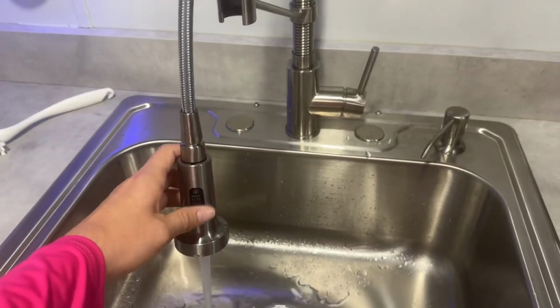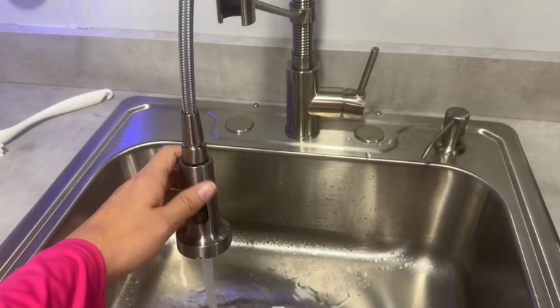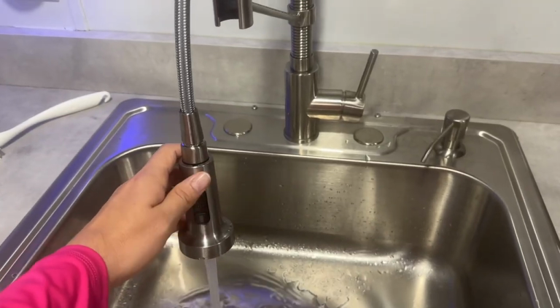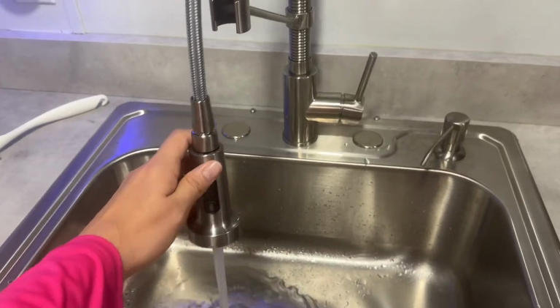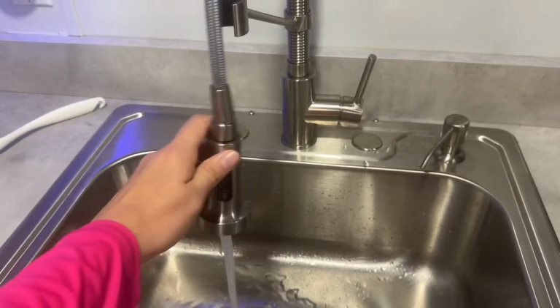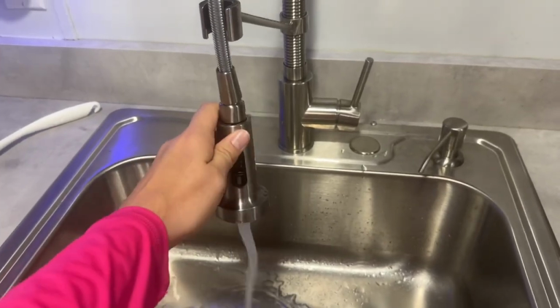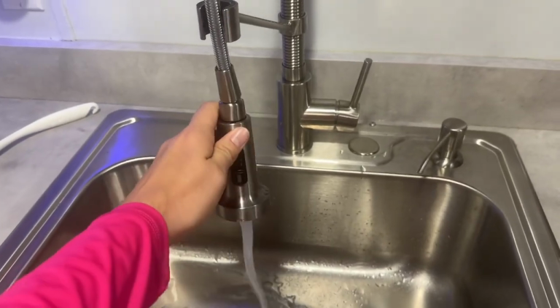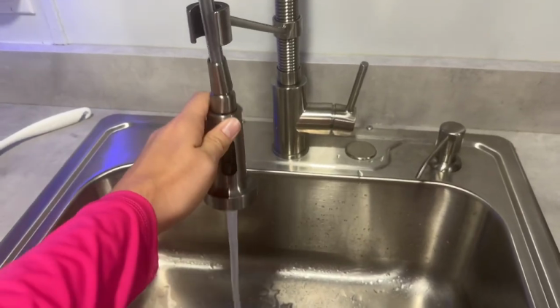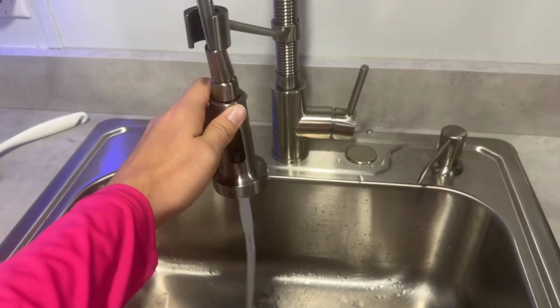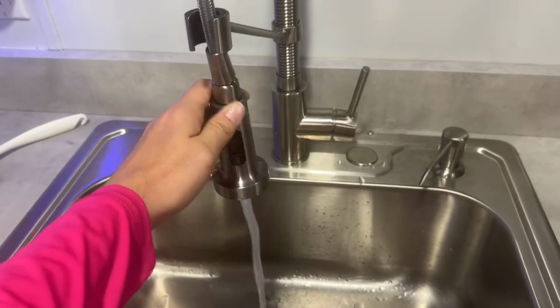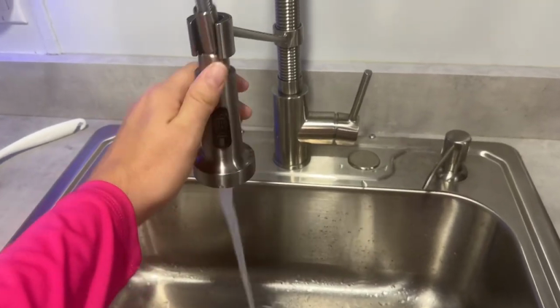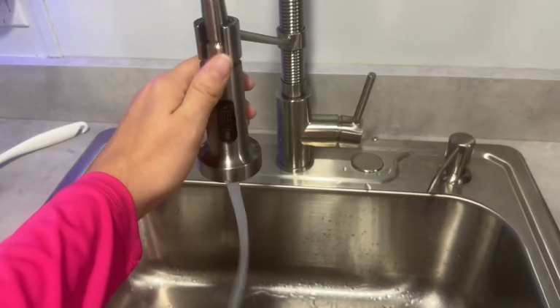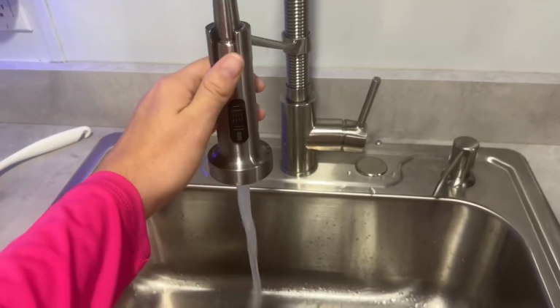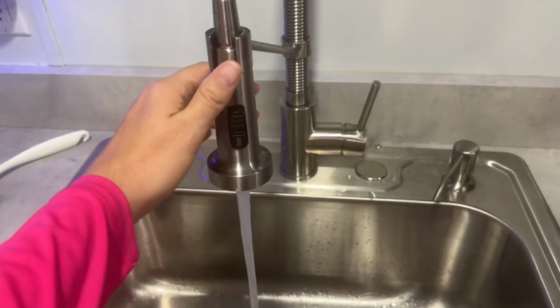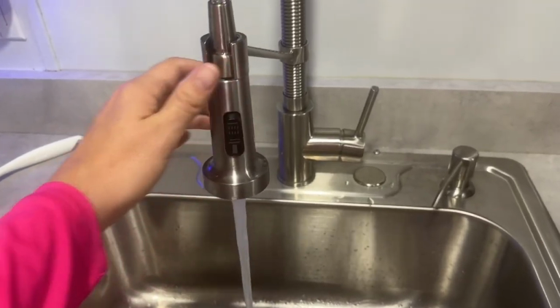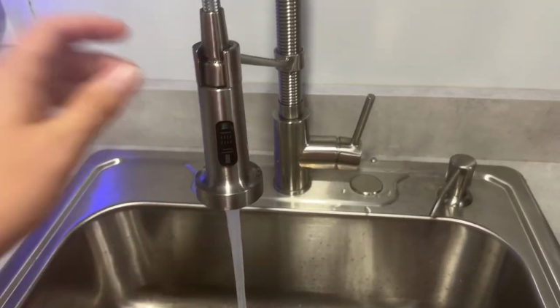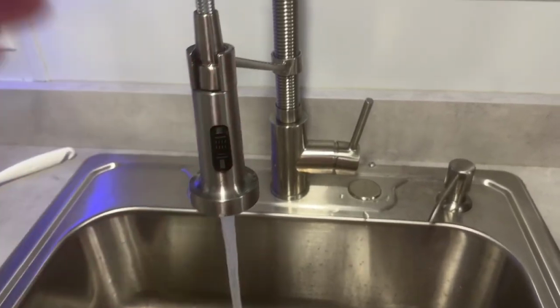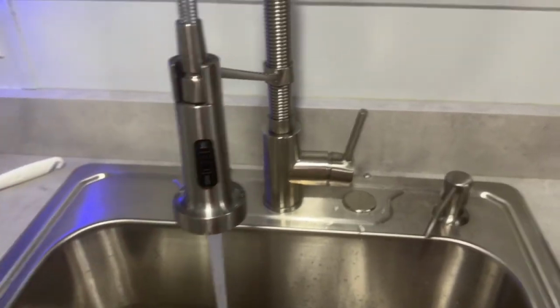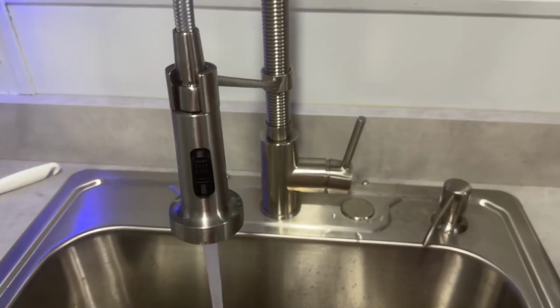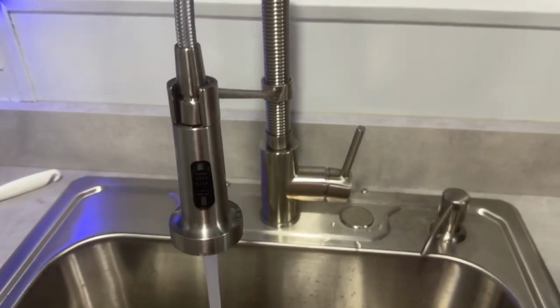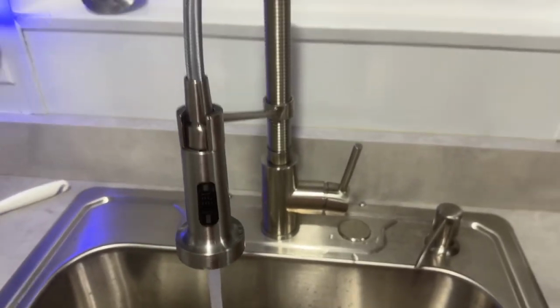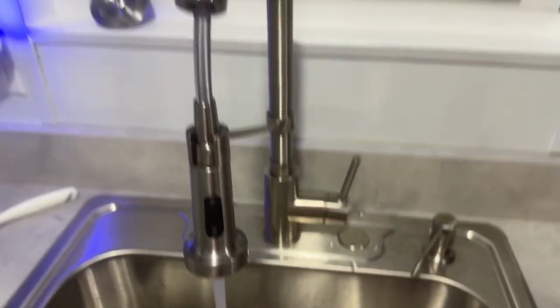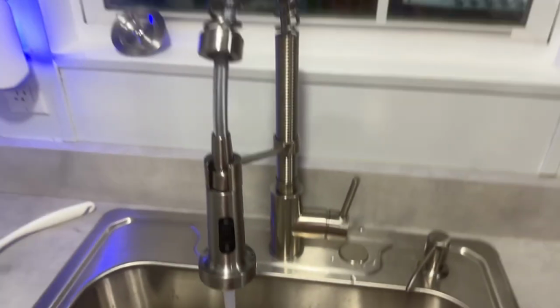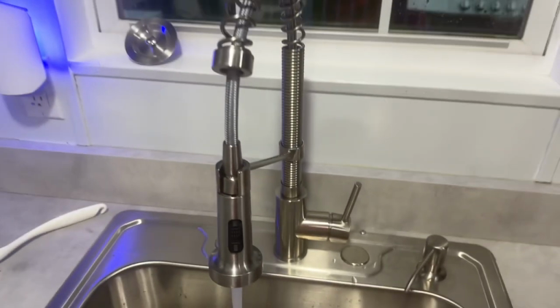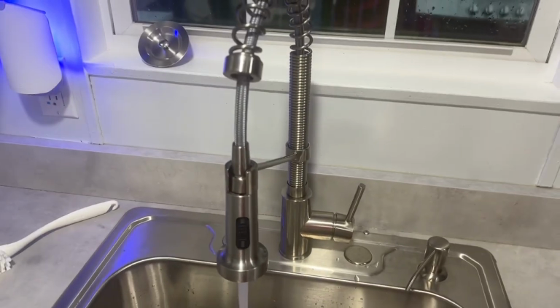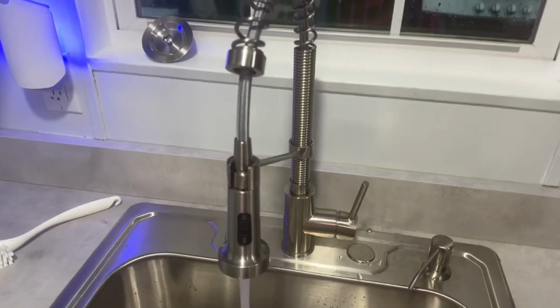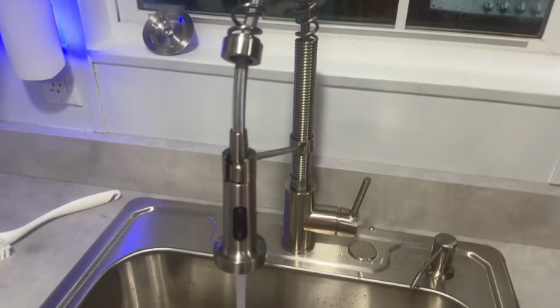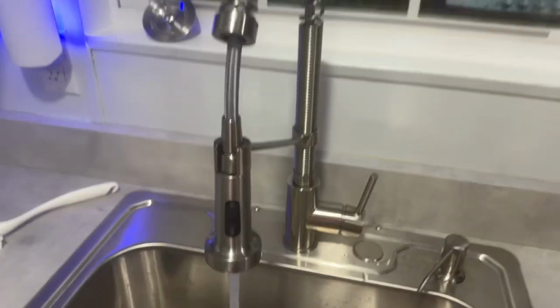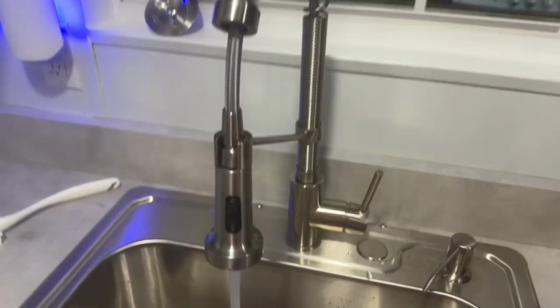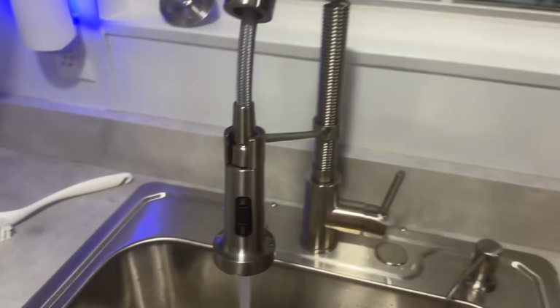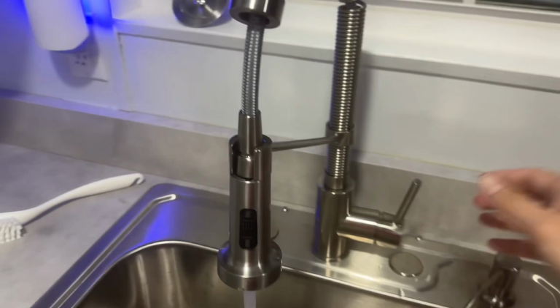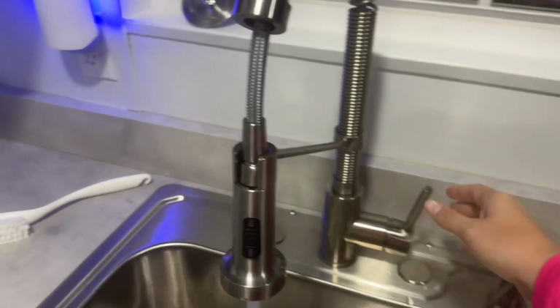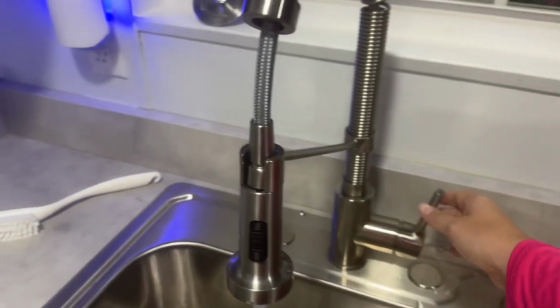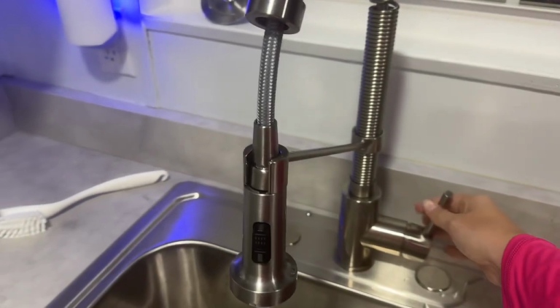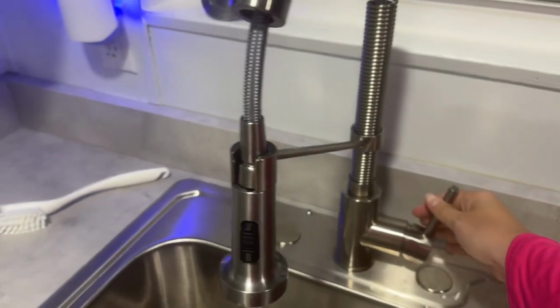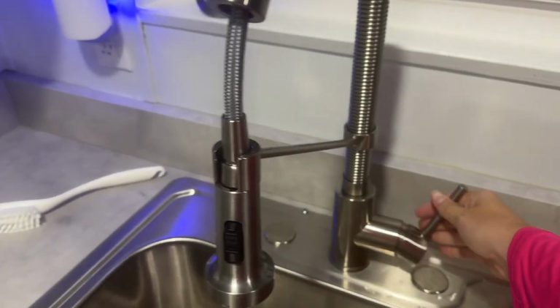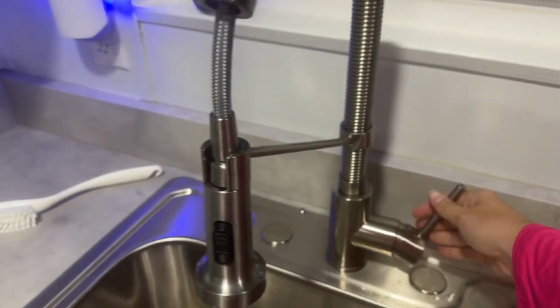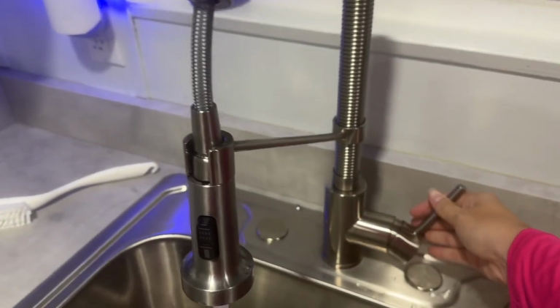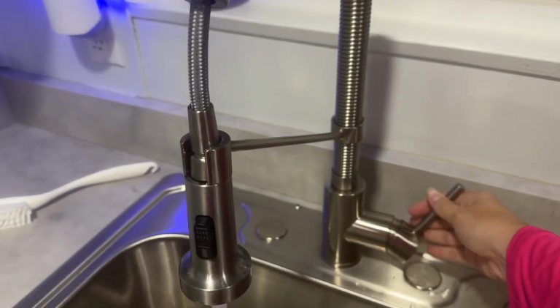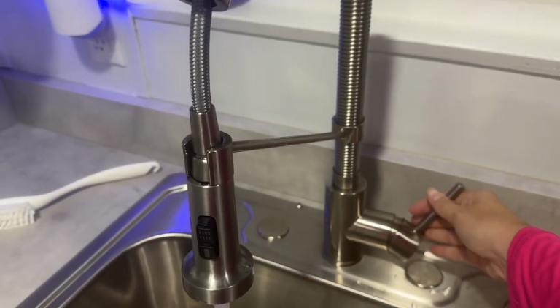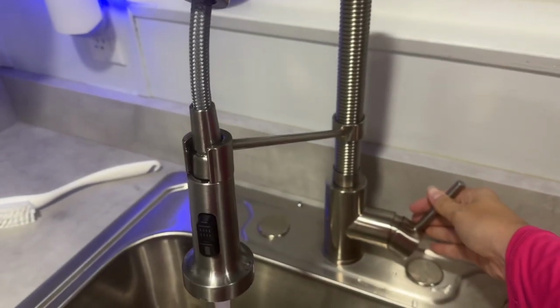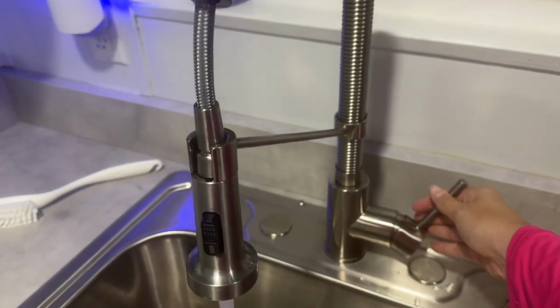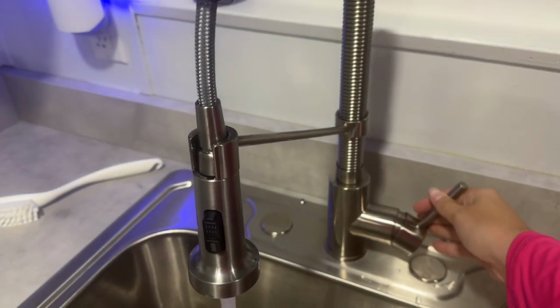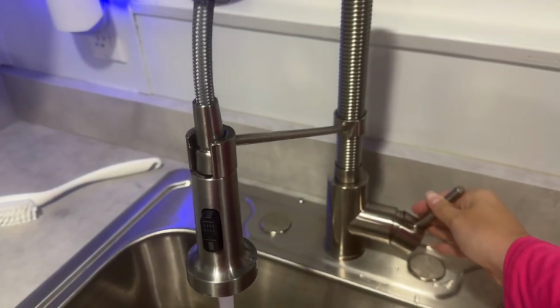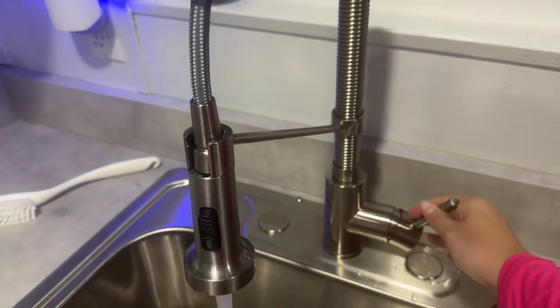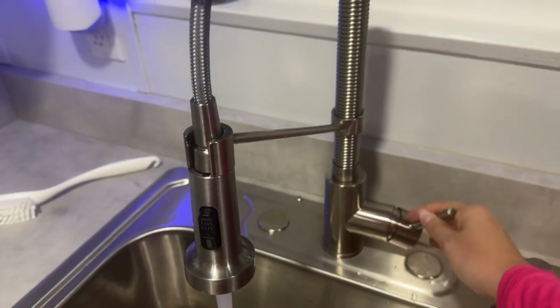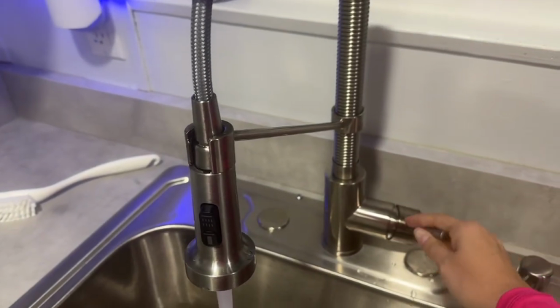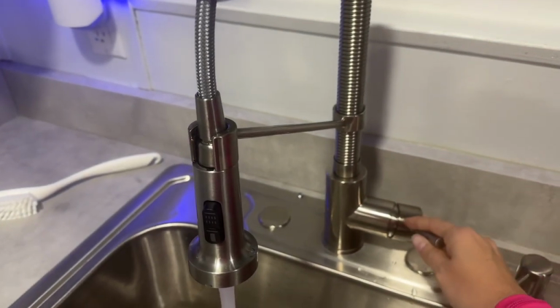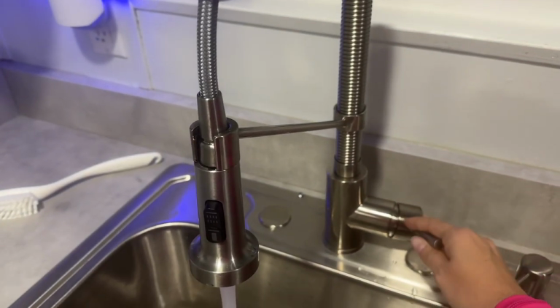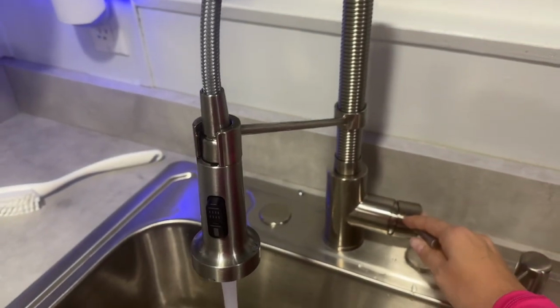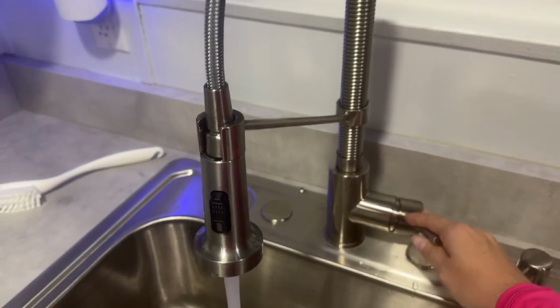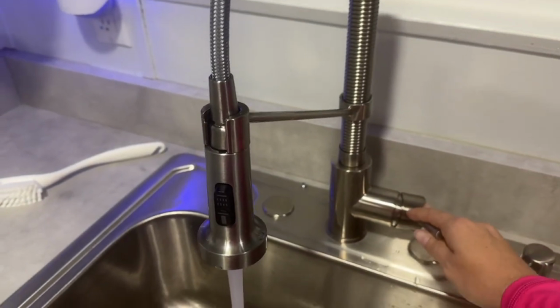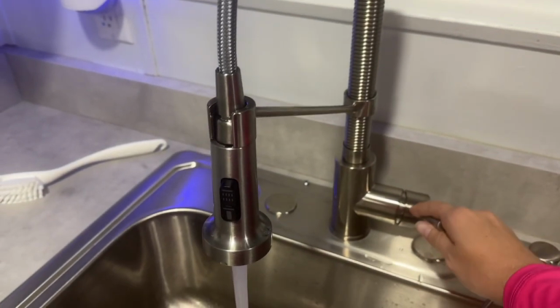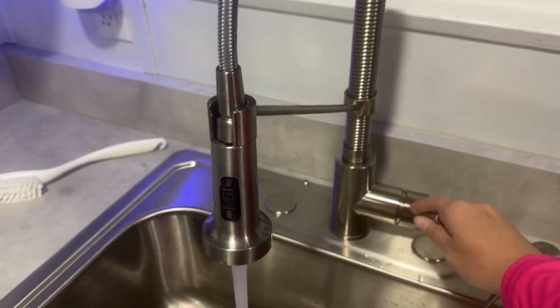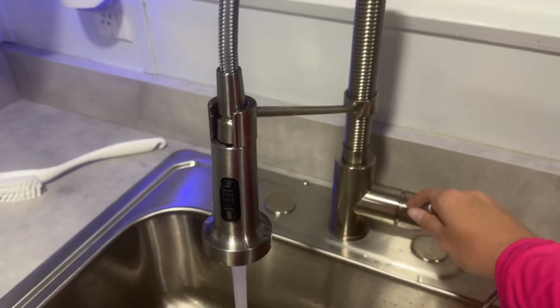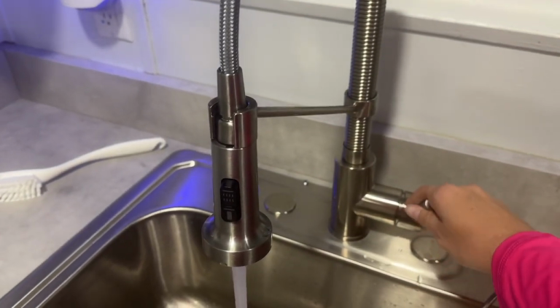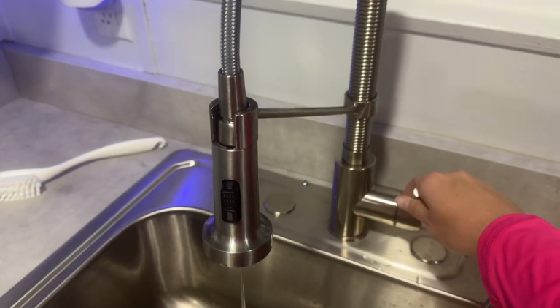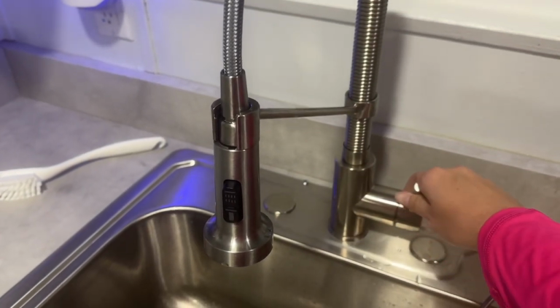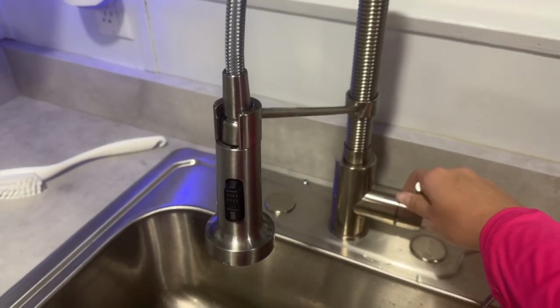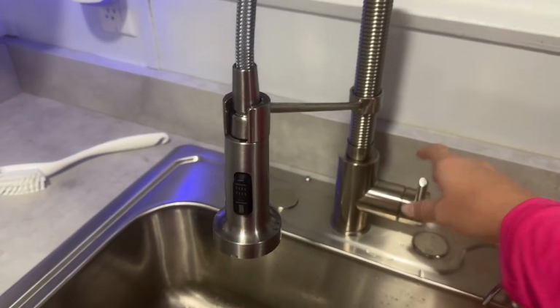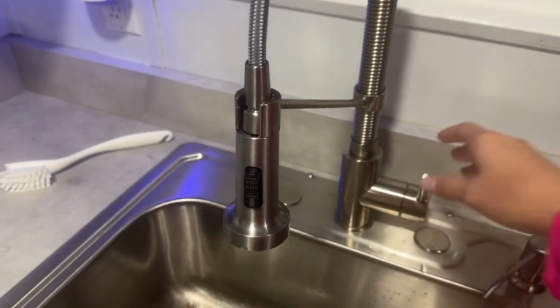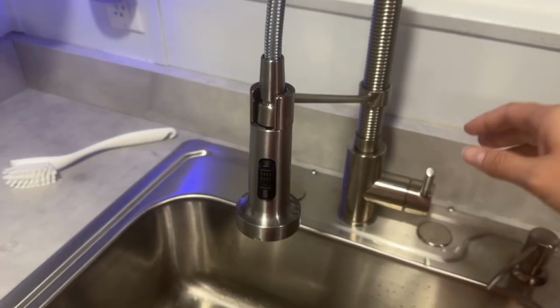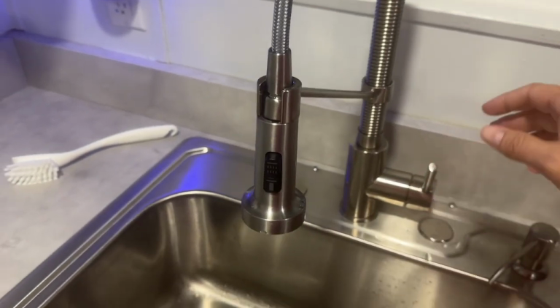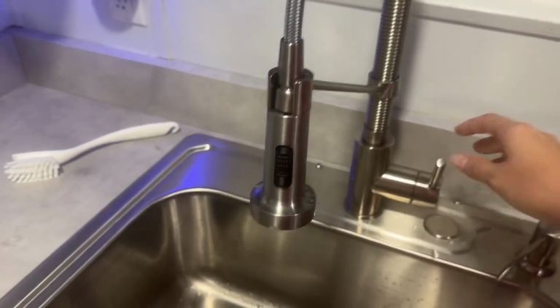I've been using this for about a year and it still works great. It's really easy to install and it looks stylish in your kitchen.